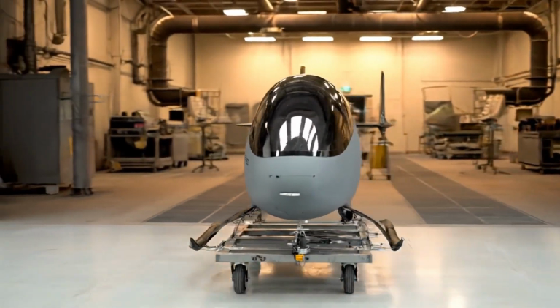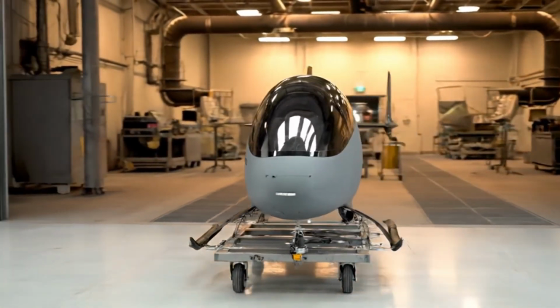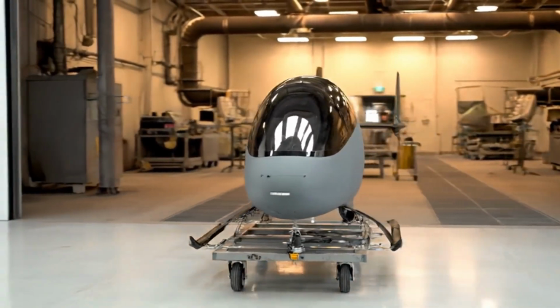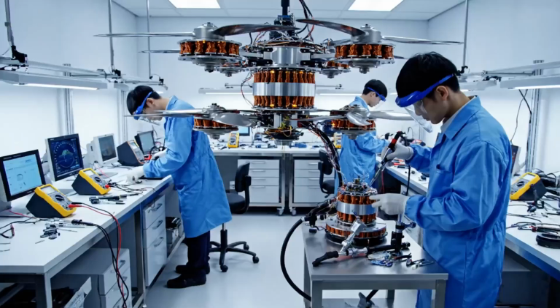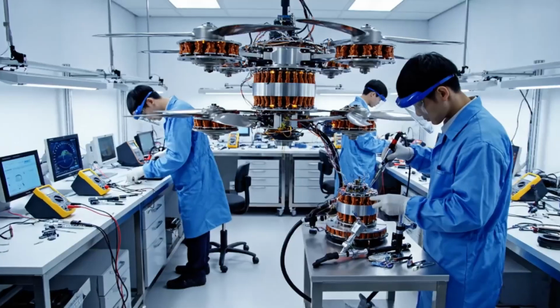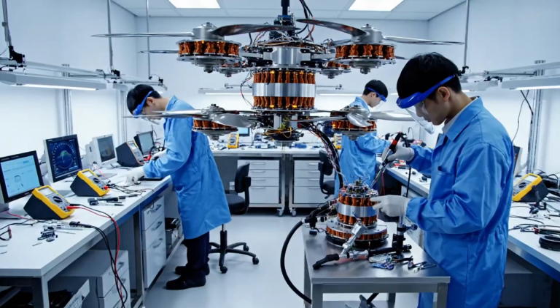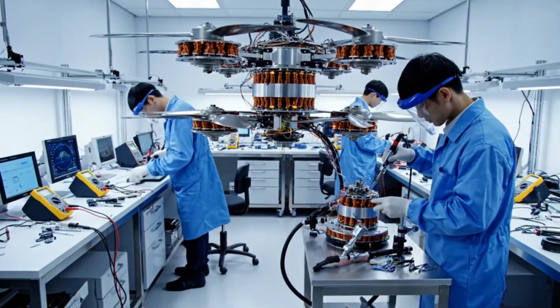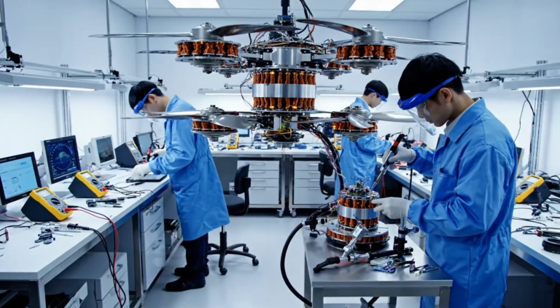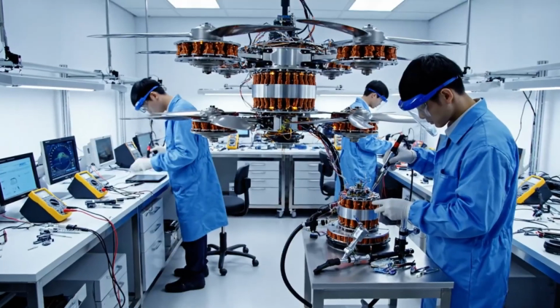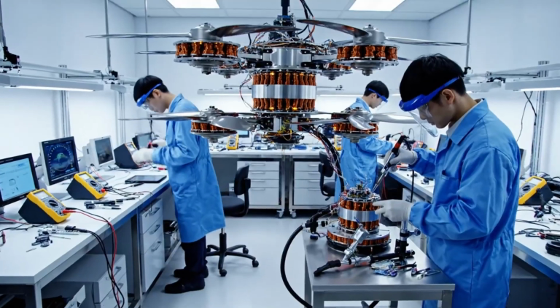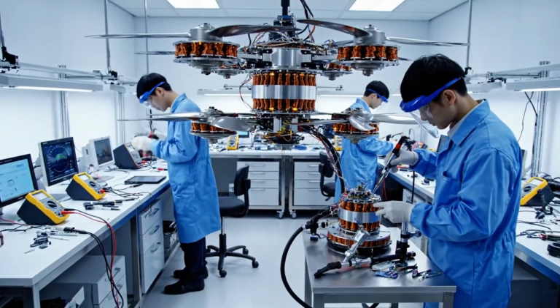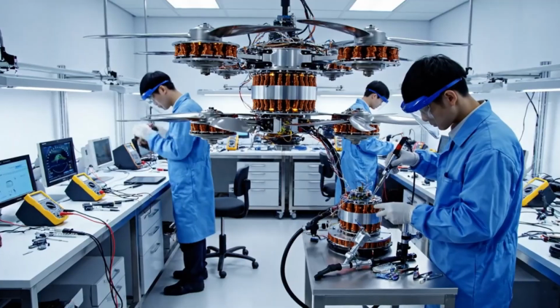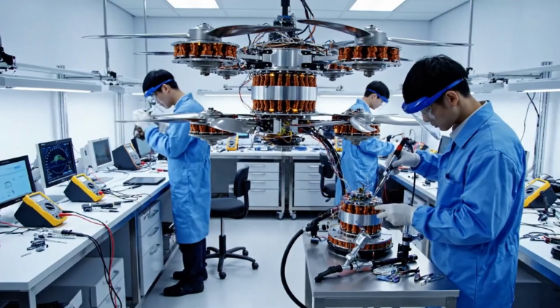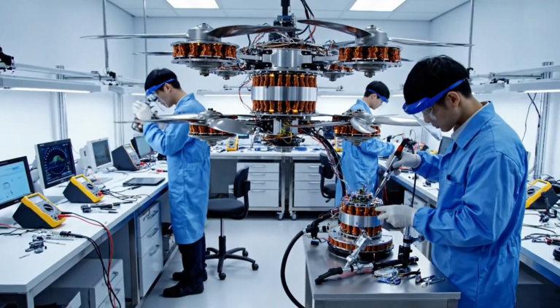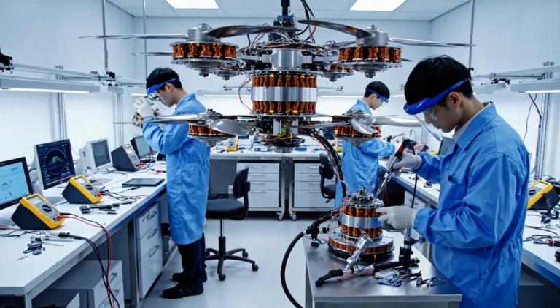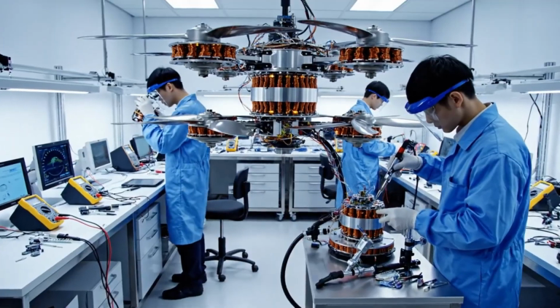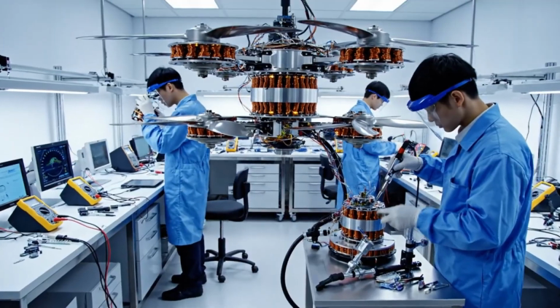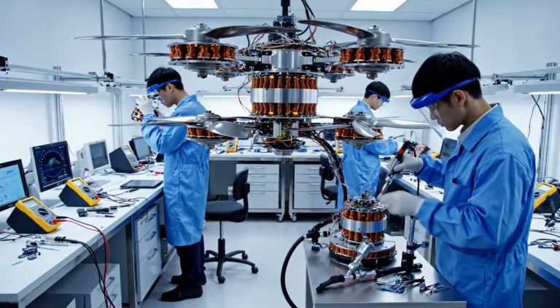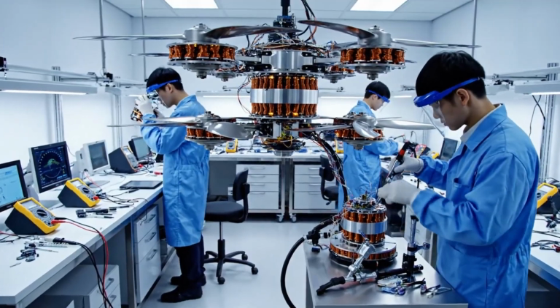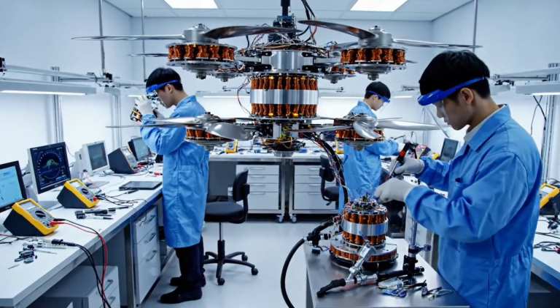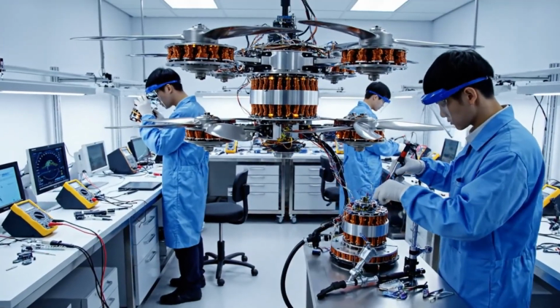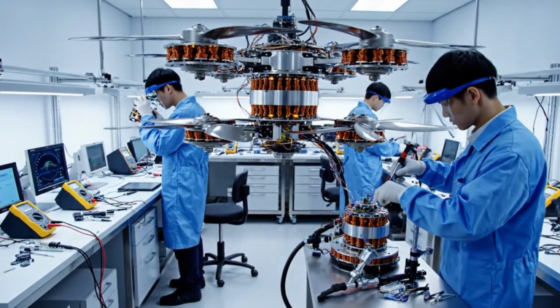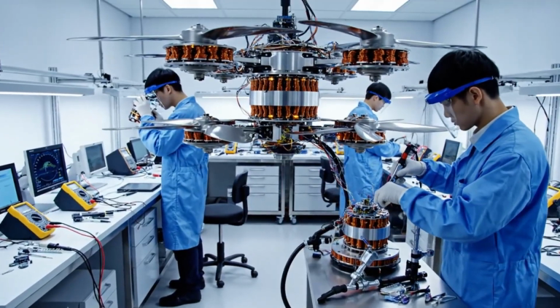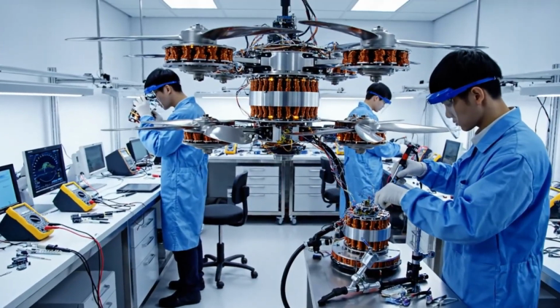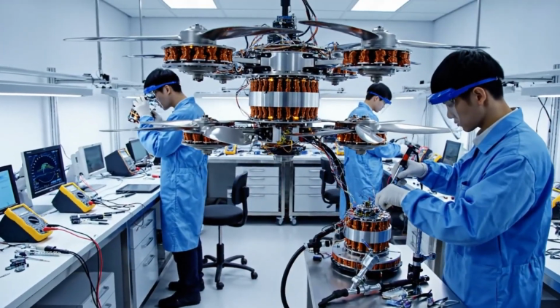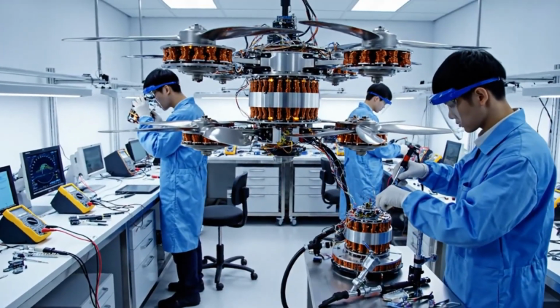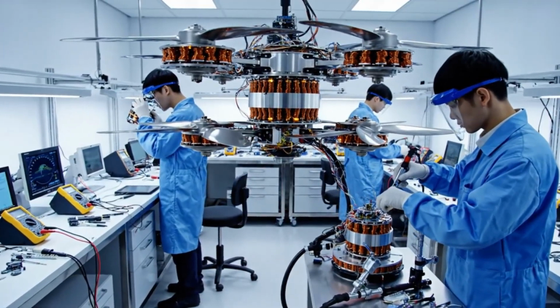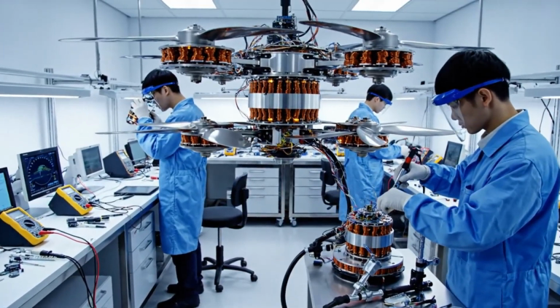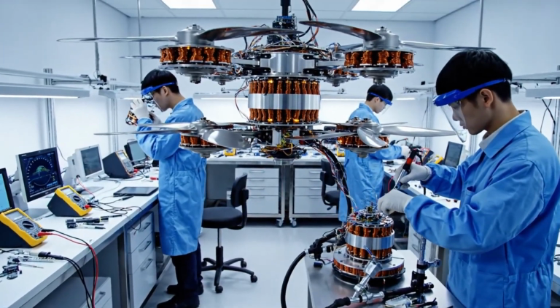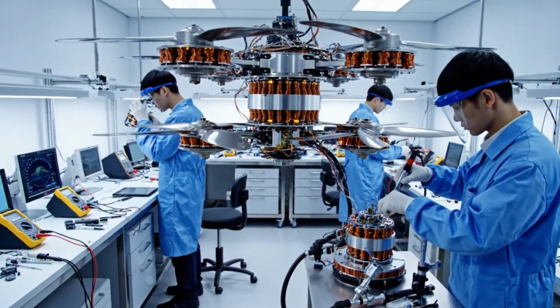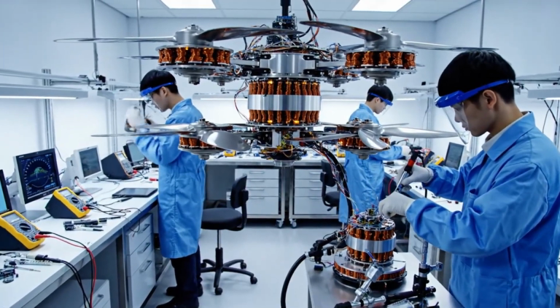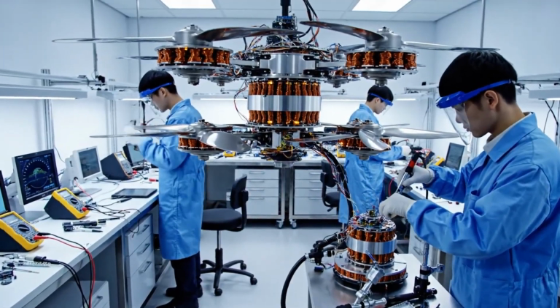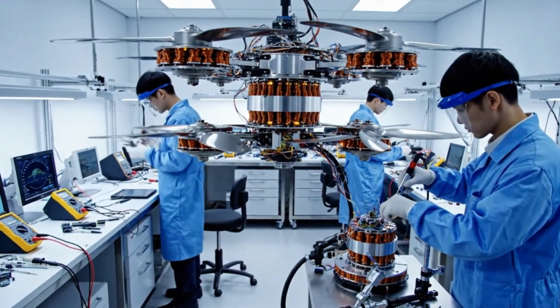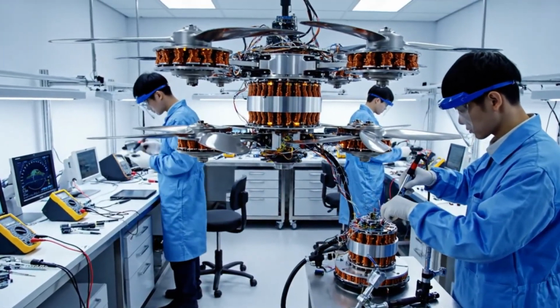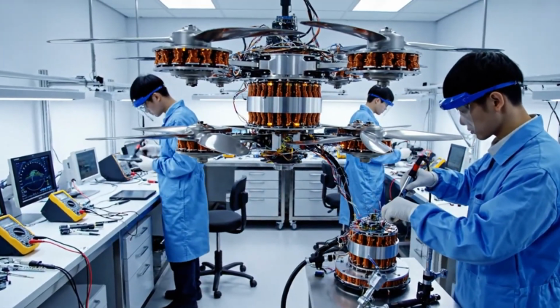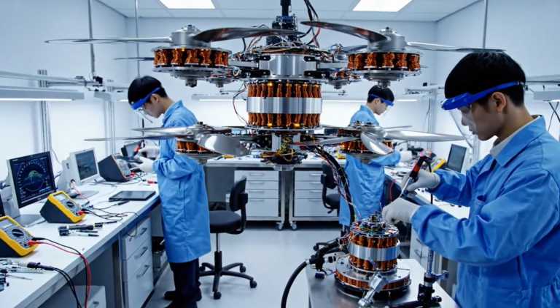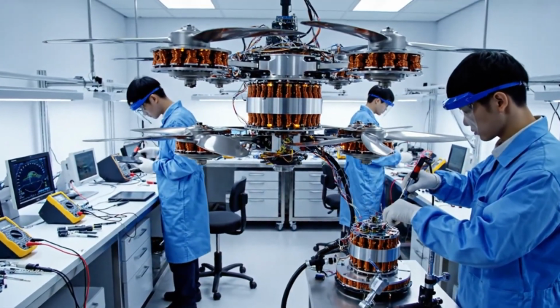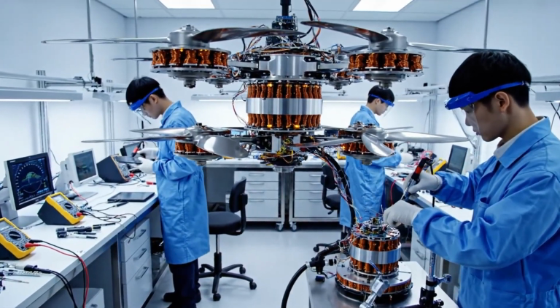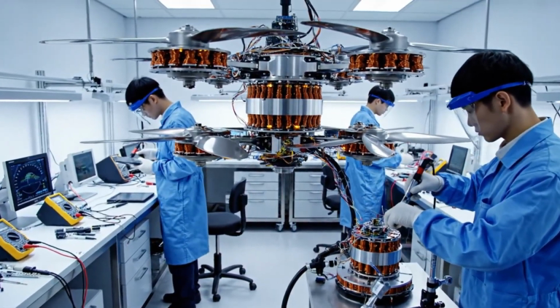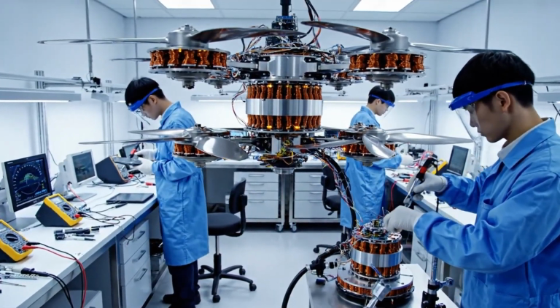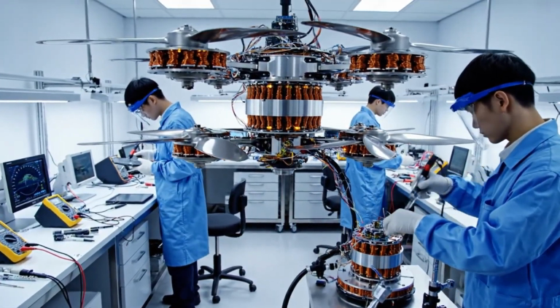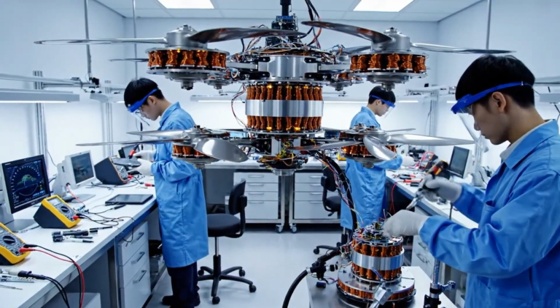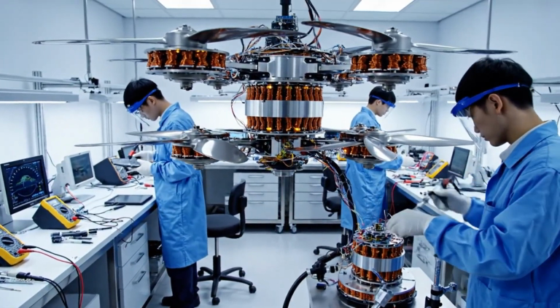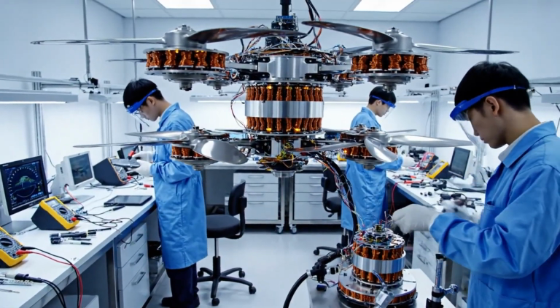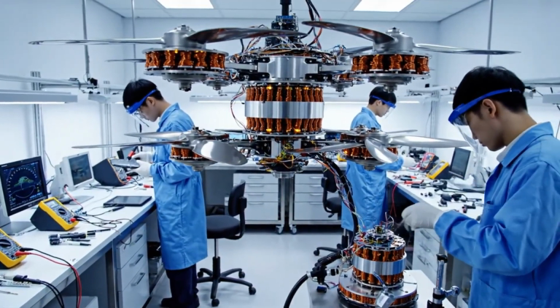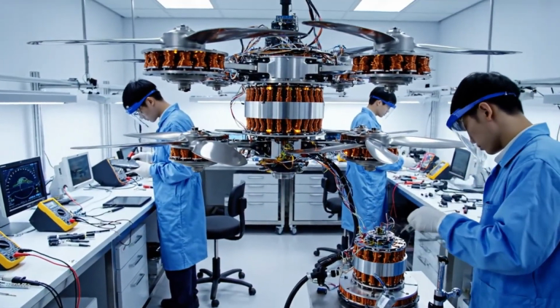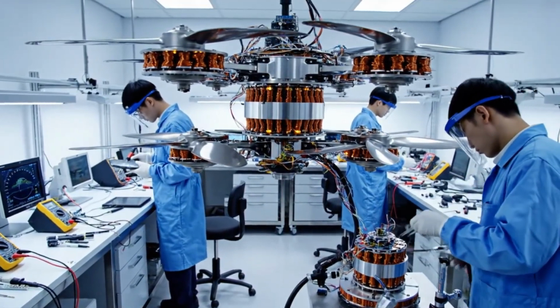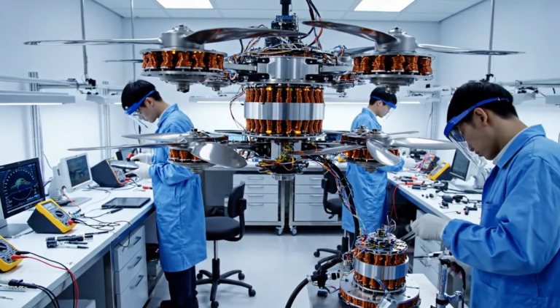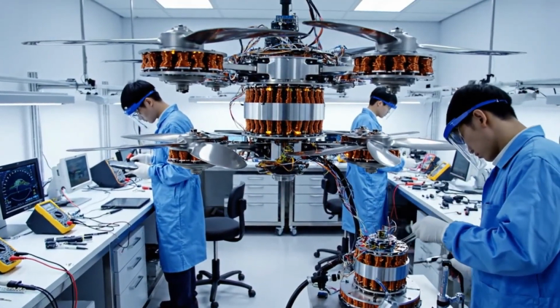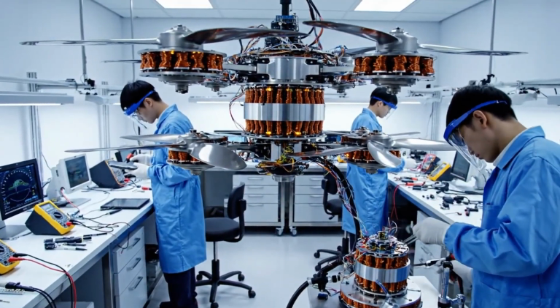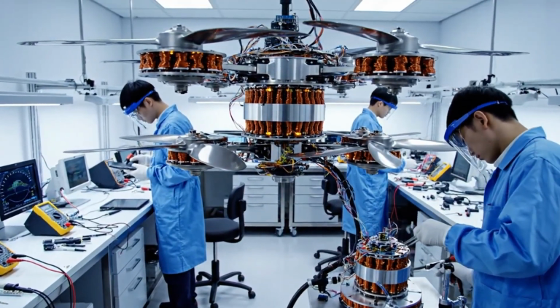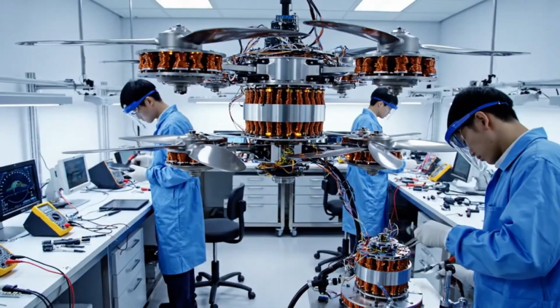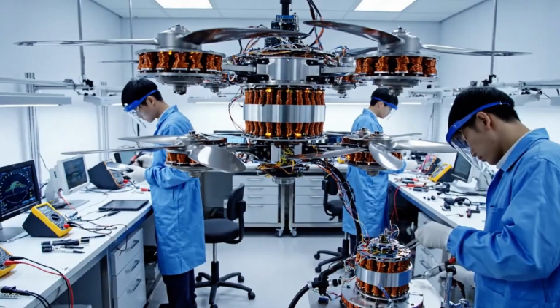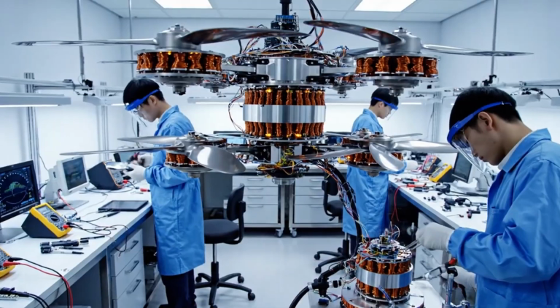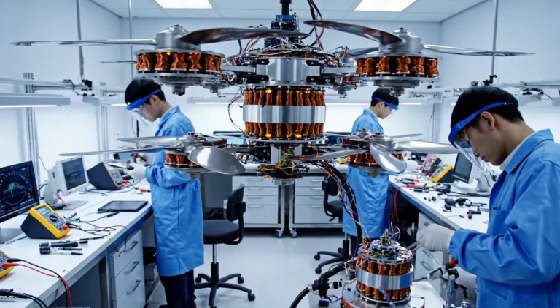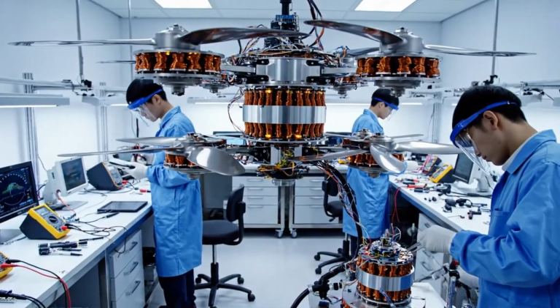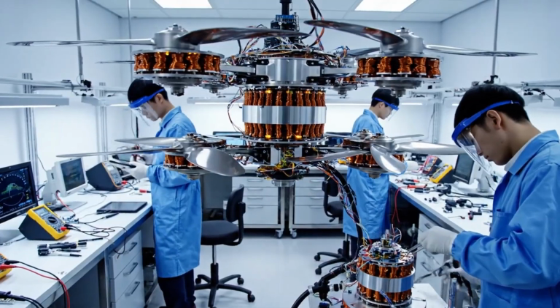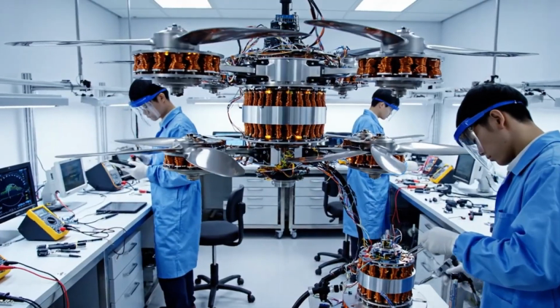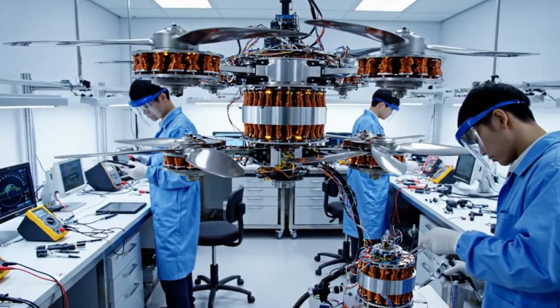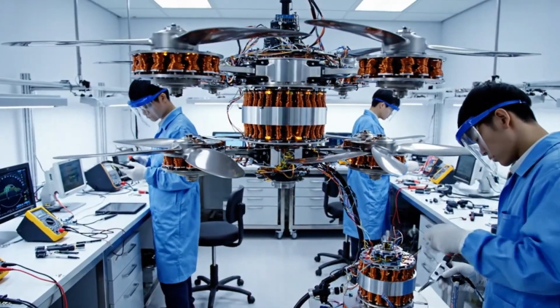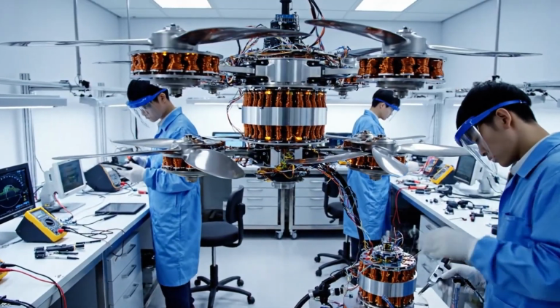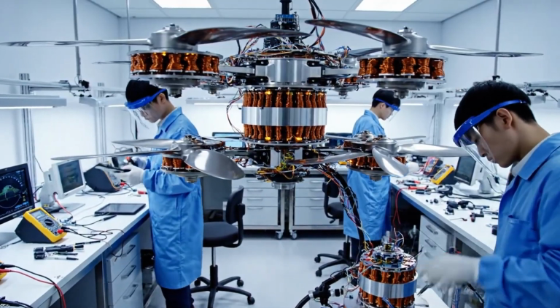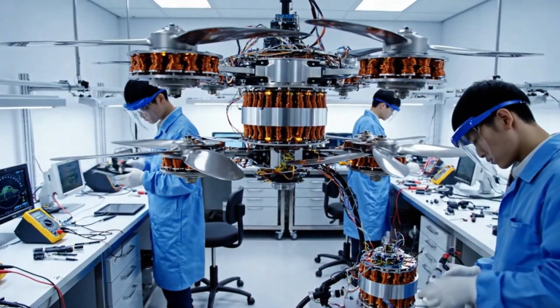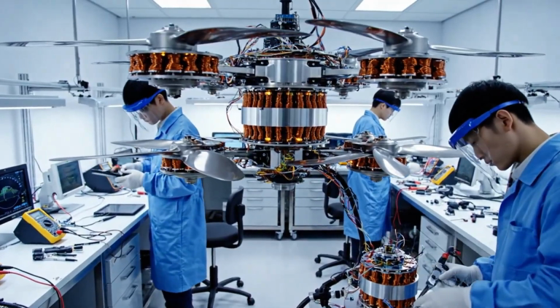Here in the specialized motor assembly lab, the team integrates the propulsion assembly, focusing on the intricate copper and silver components.